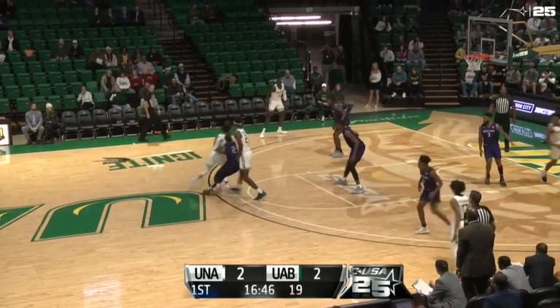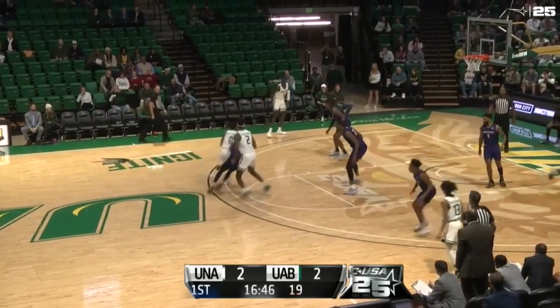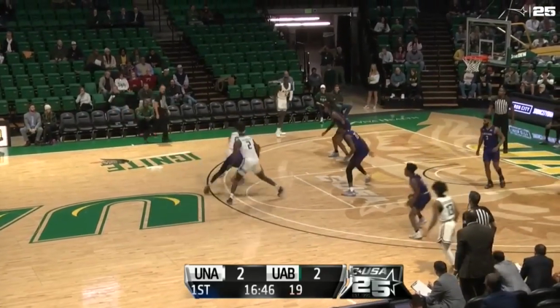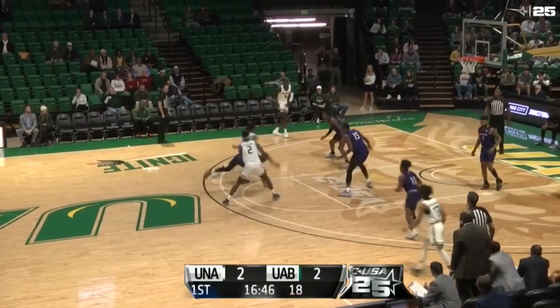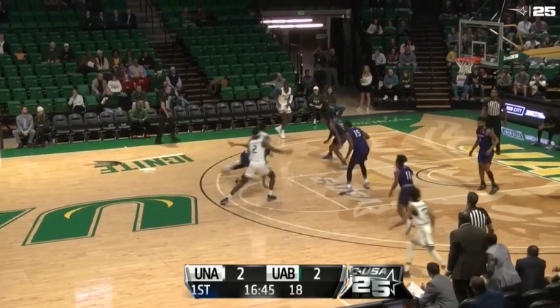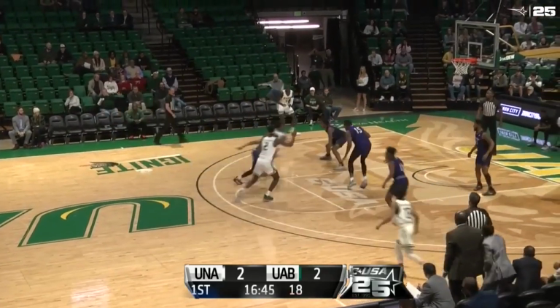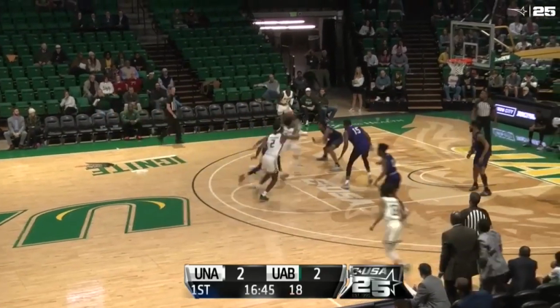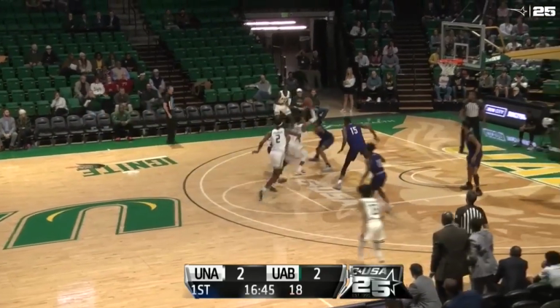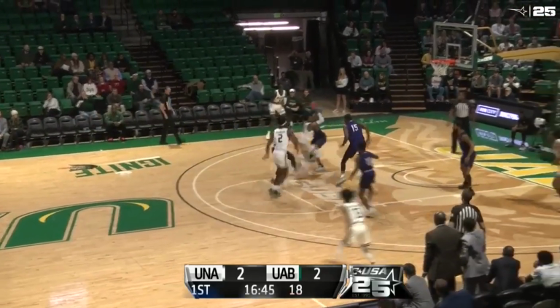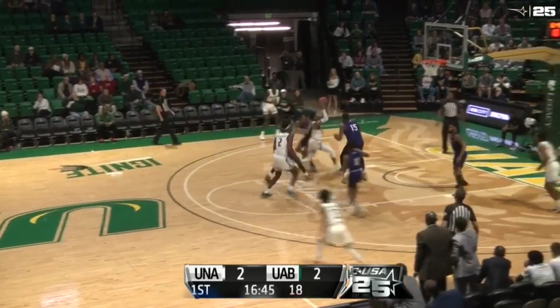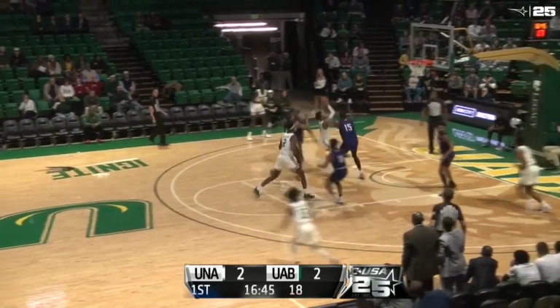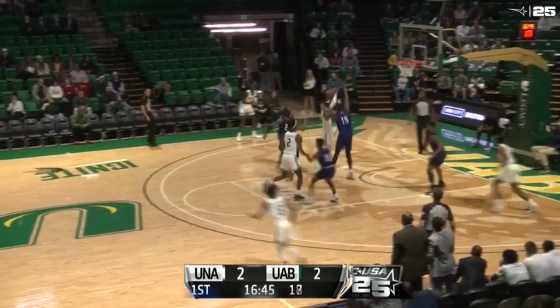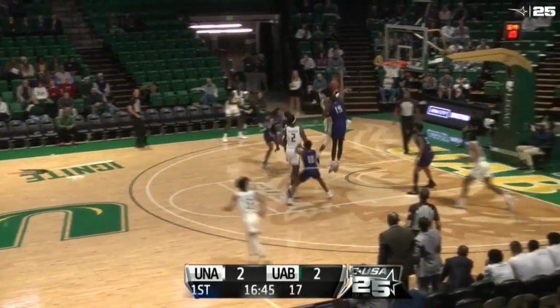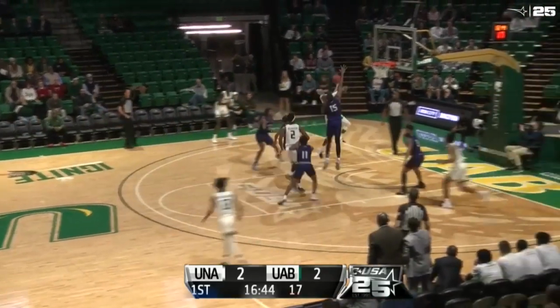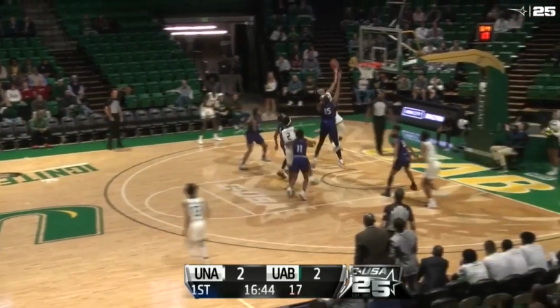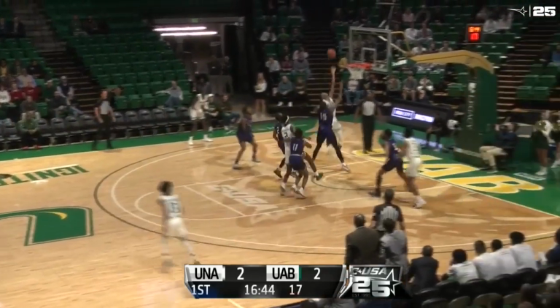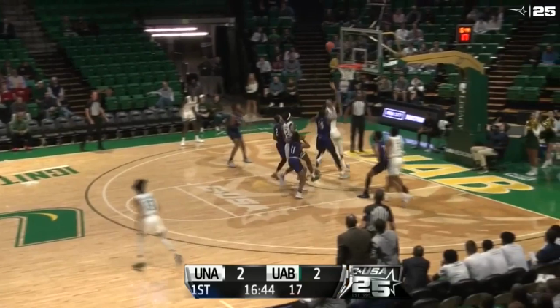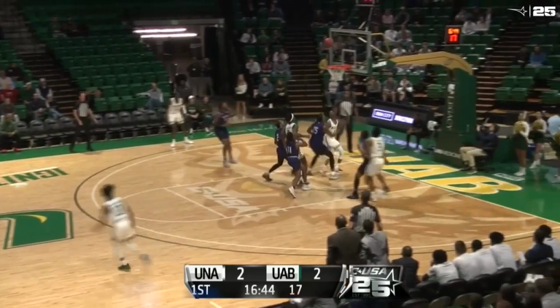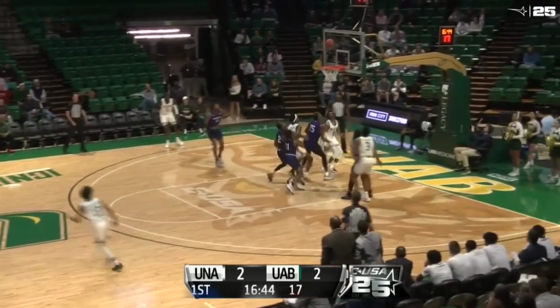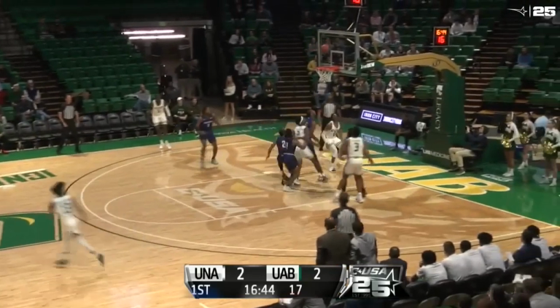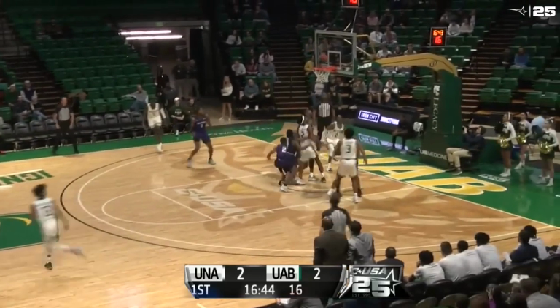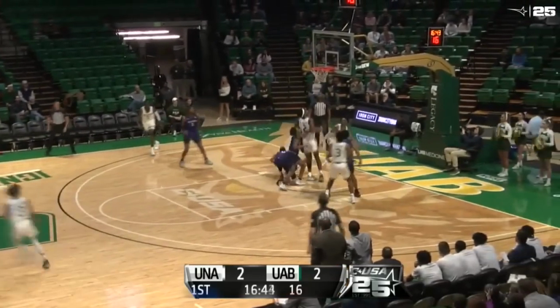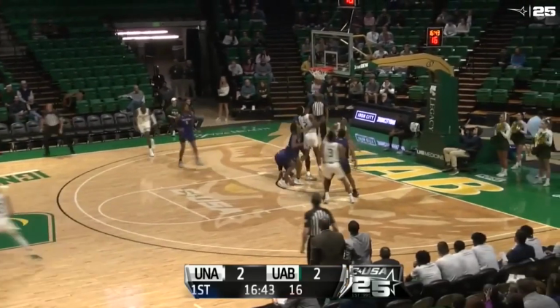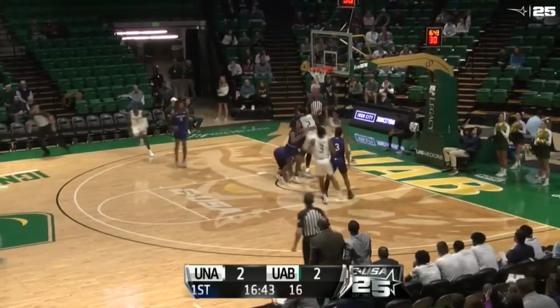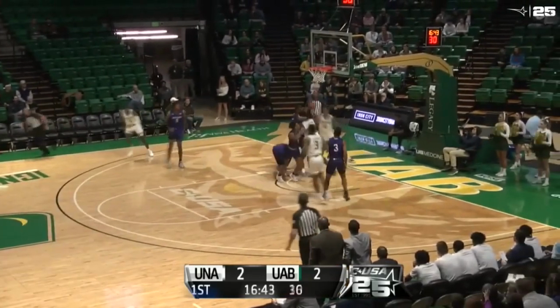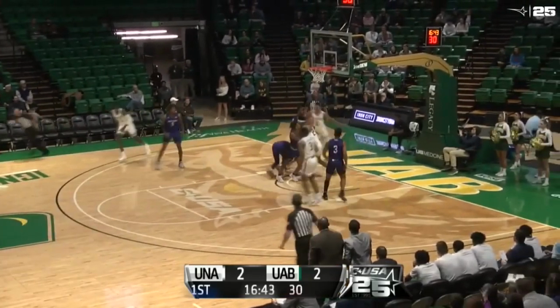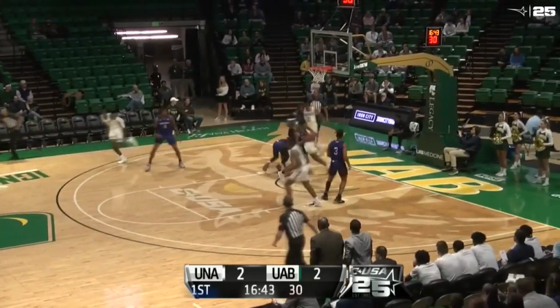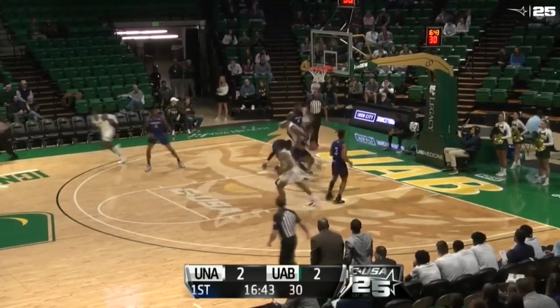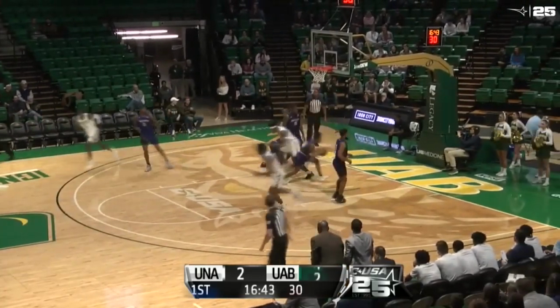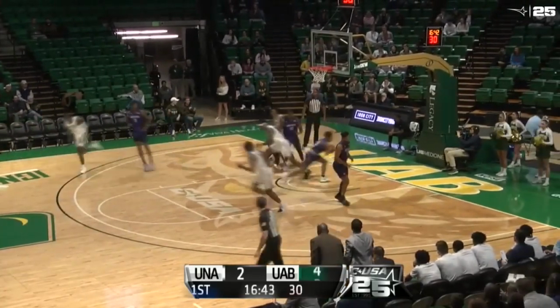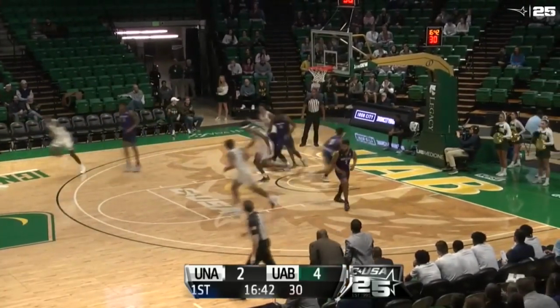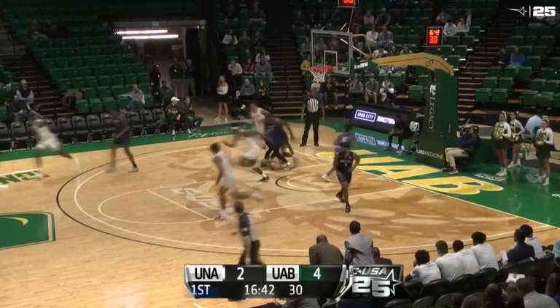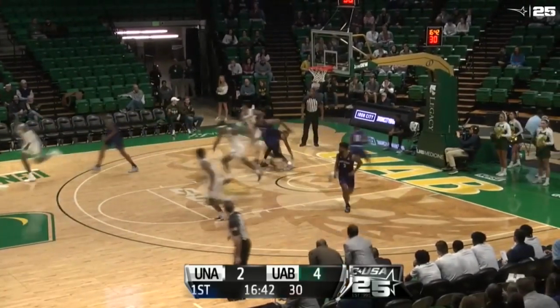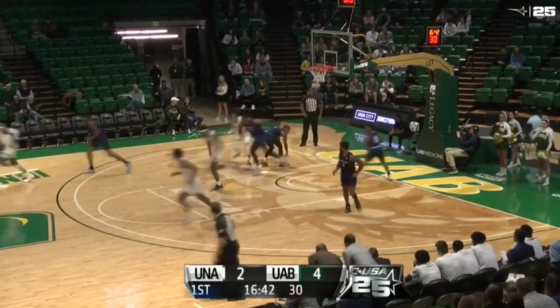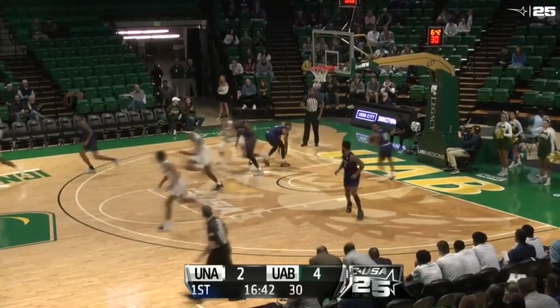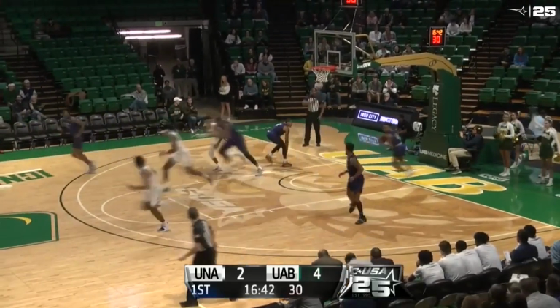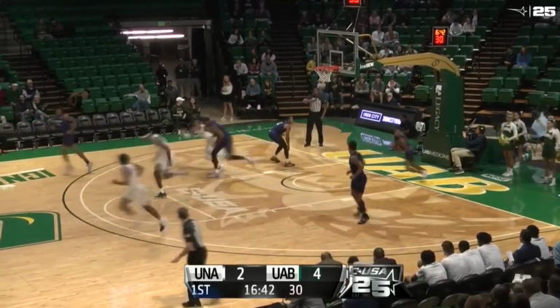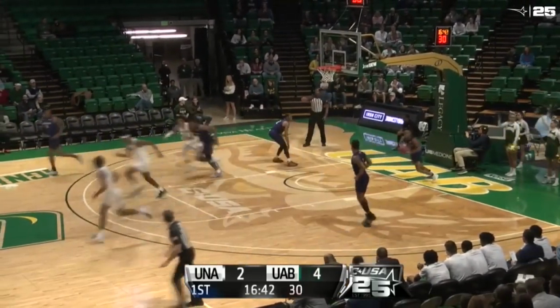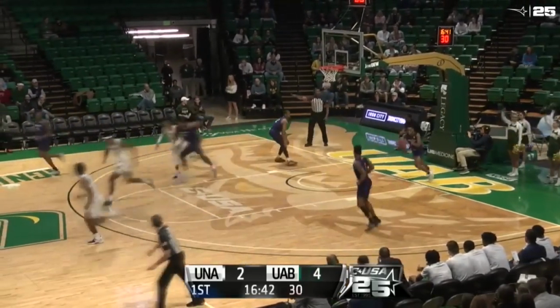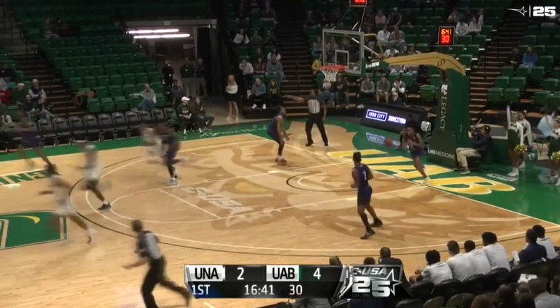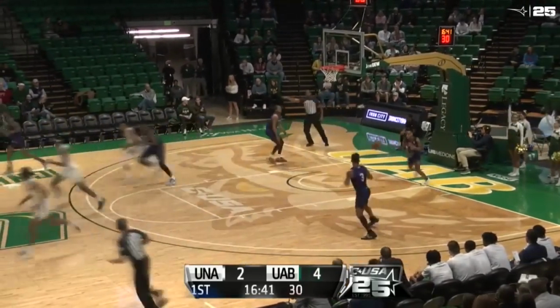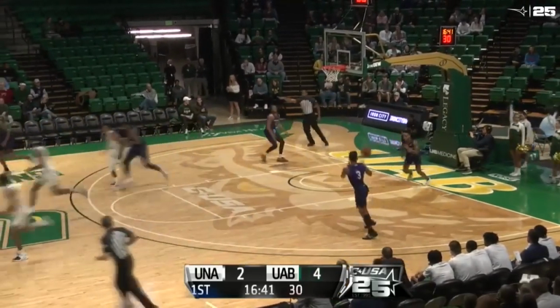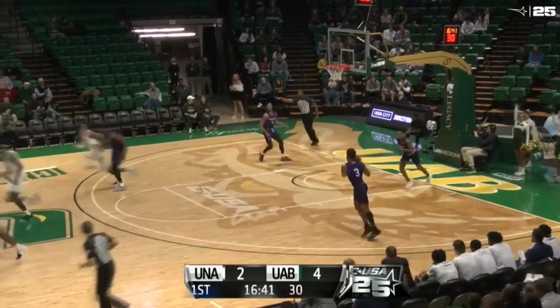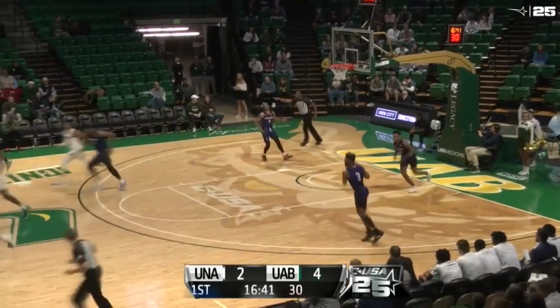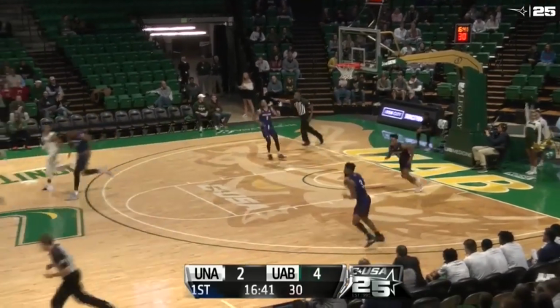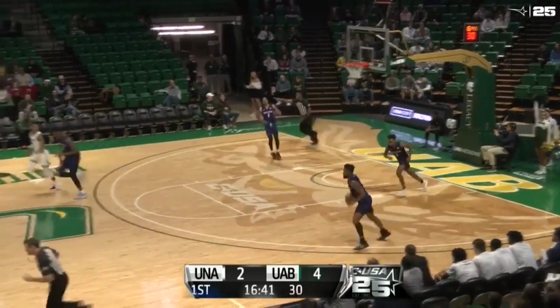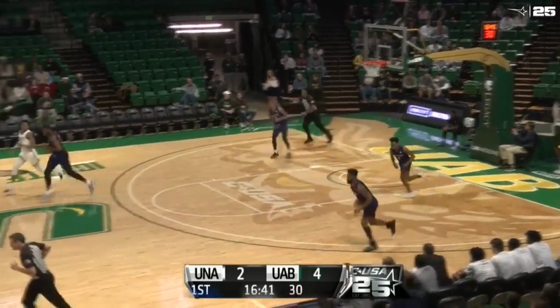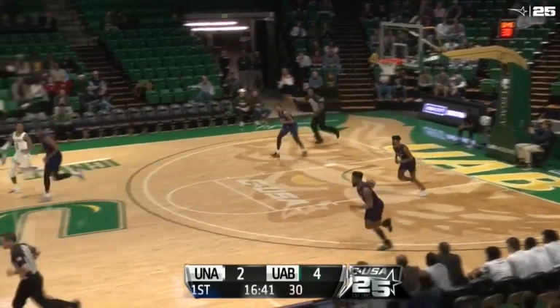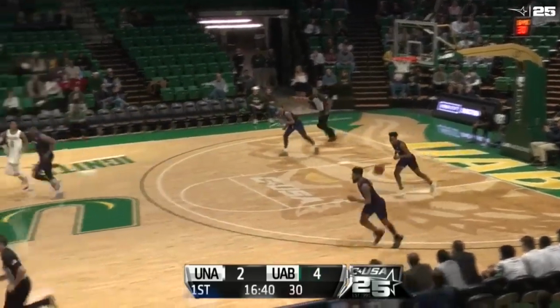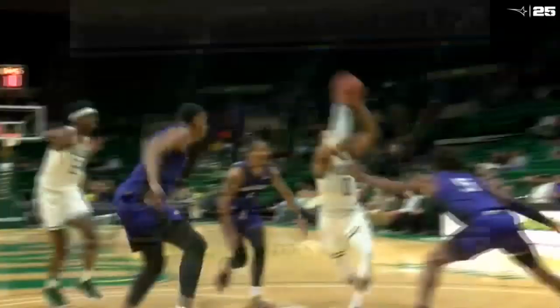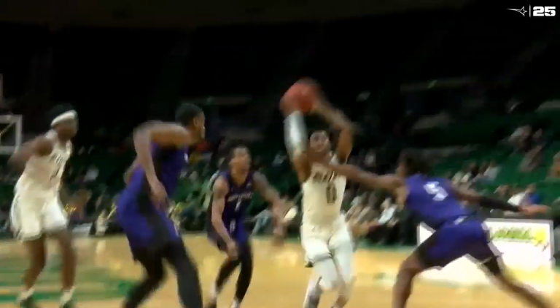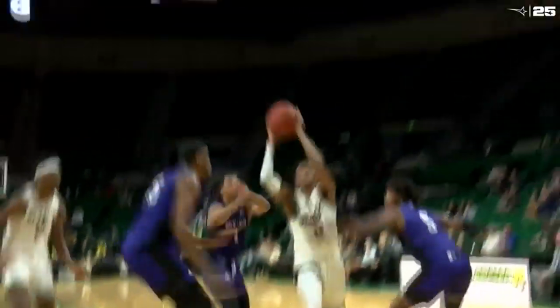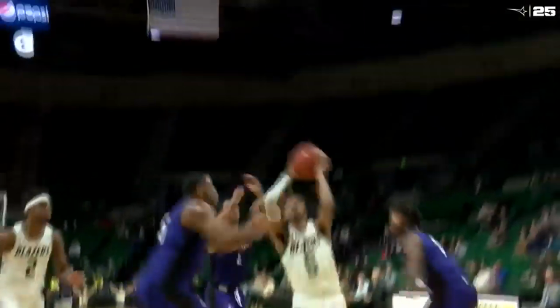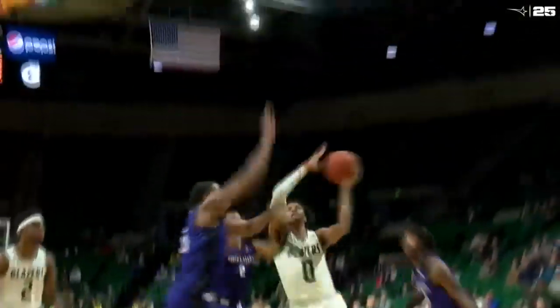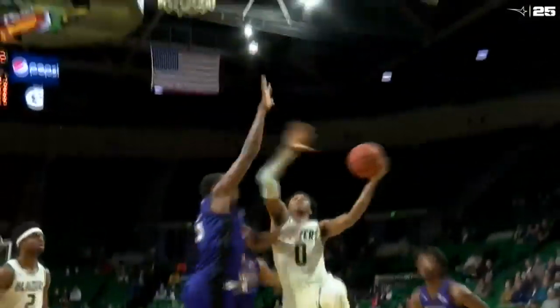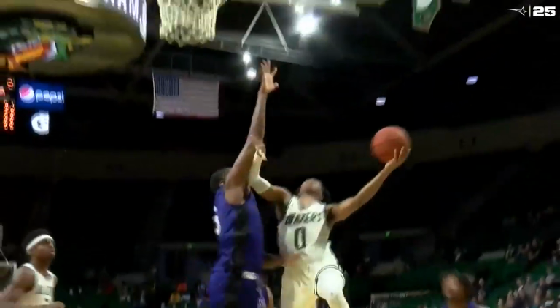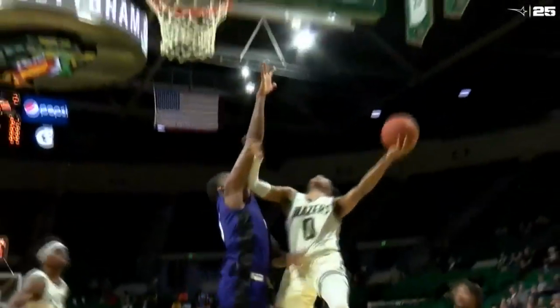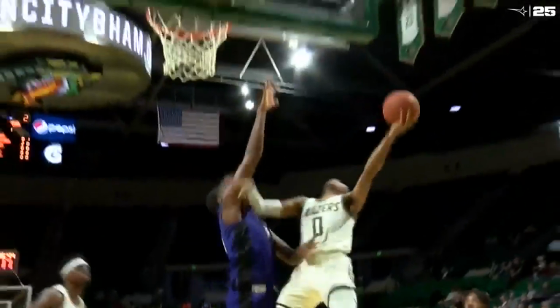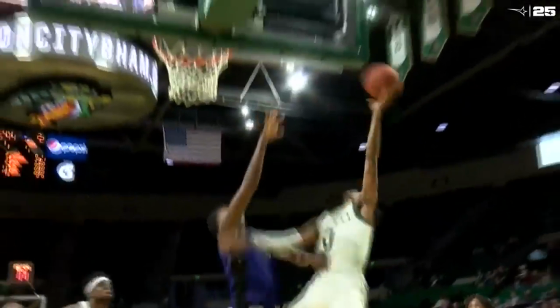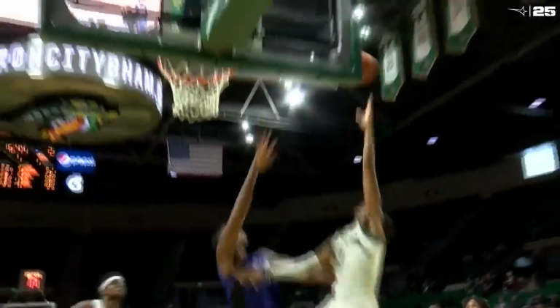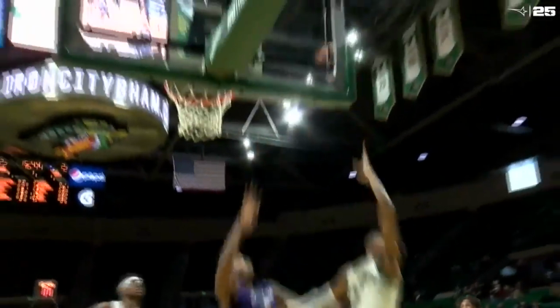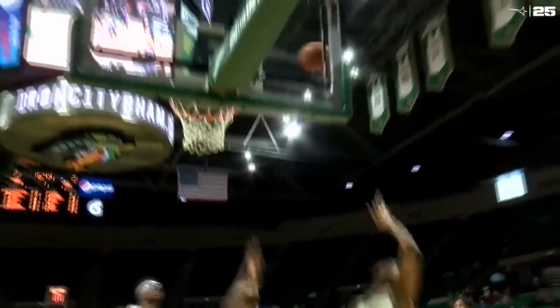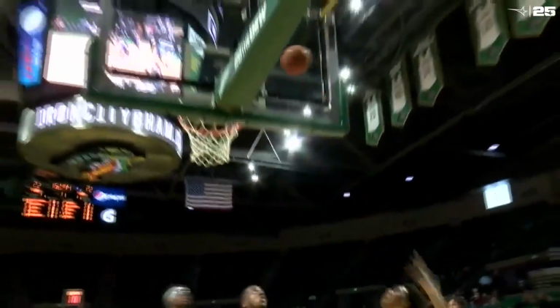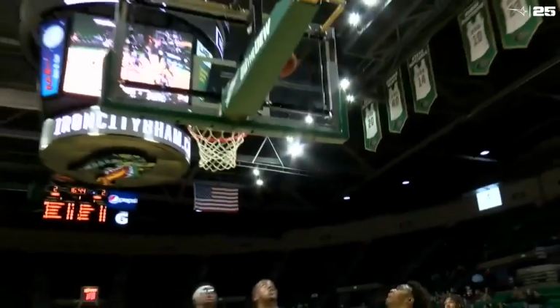Pearson underhands it to Scott Grayson running down the lane. May have gotten away with a walk. He'll lay it up and in off the glass with a left hand. That's where he's really good.